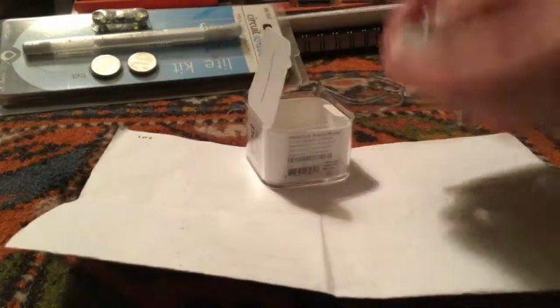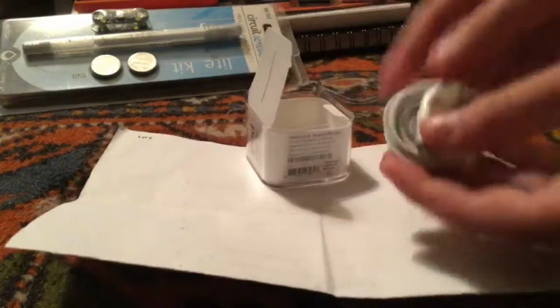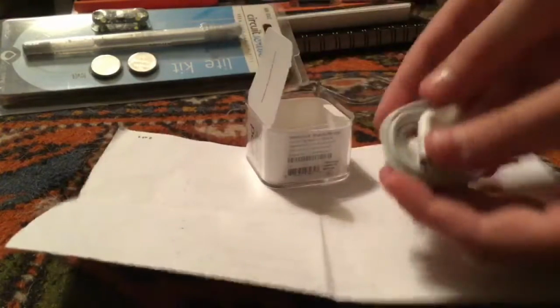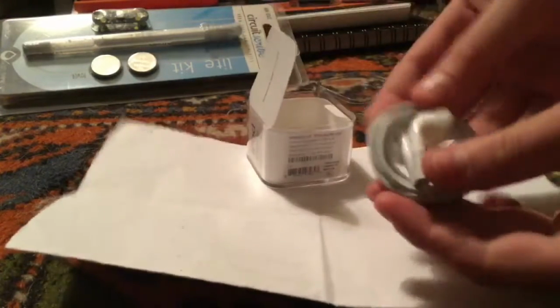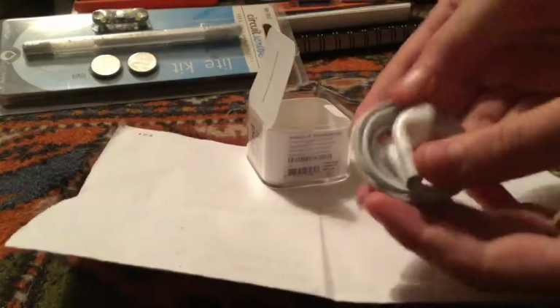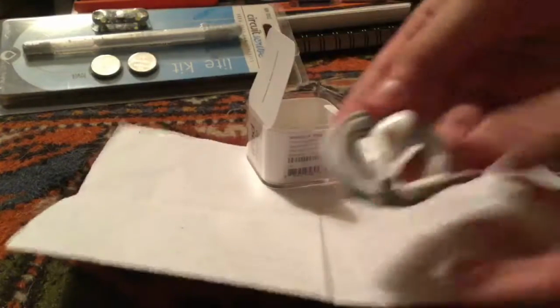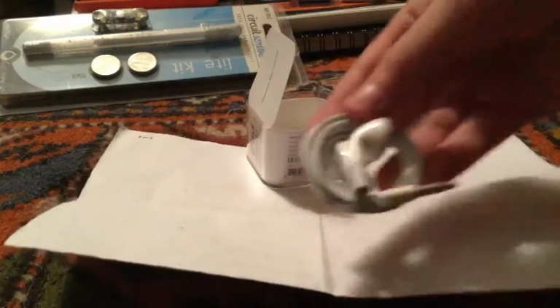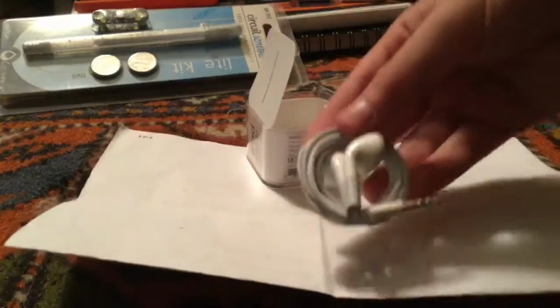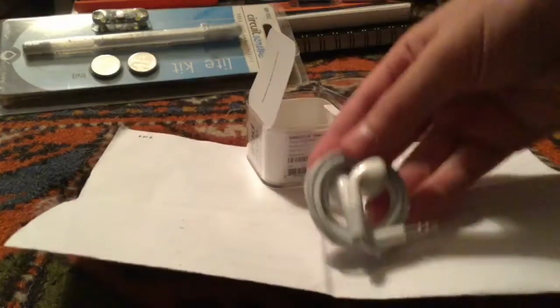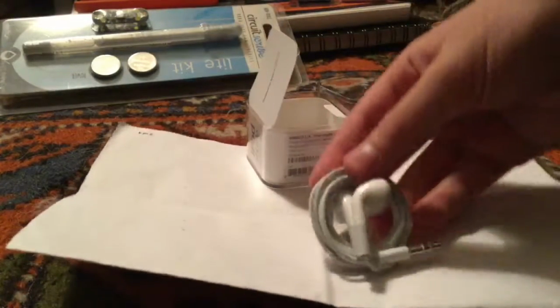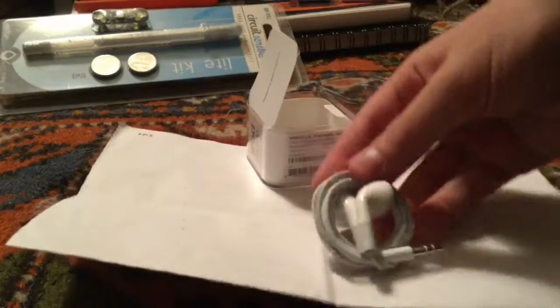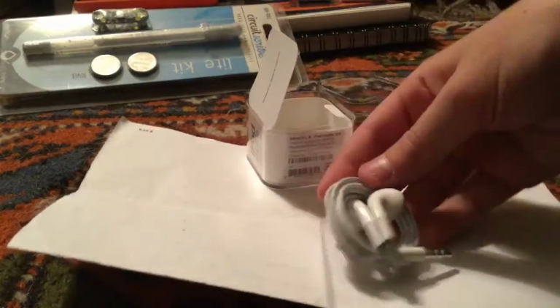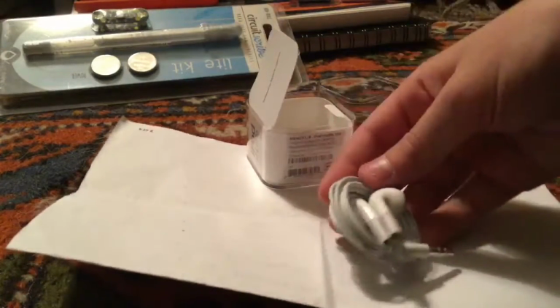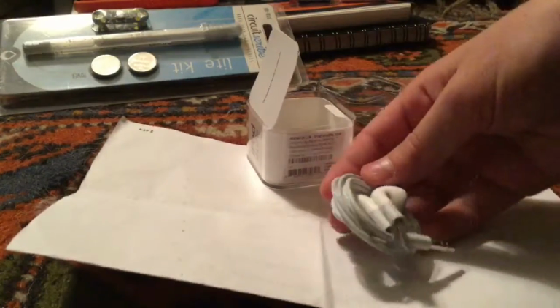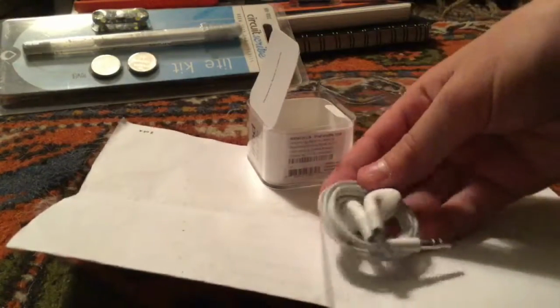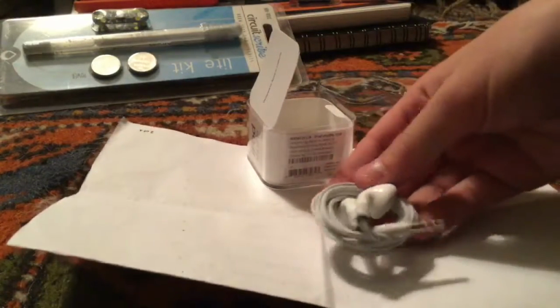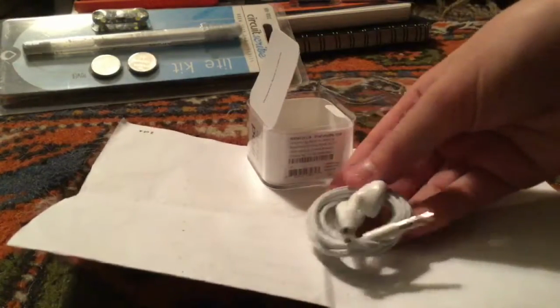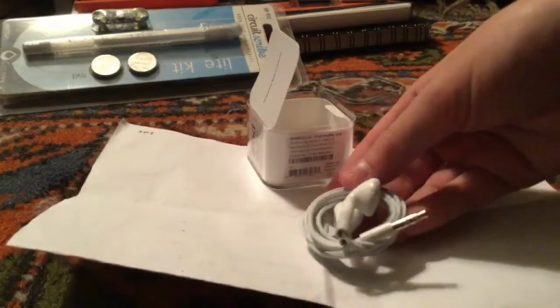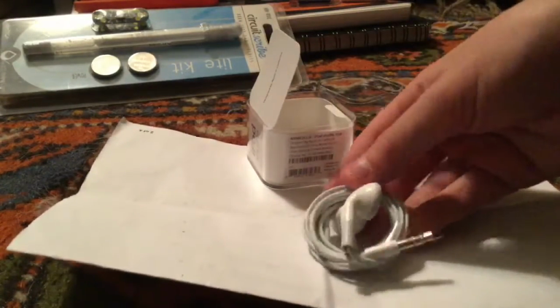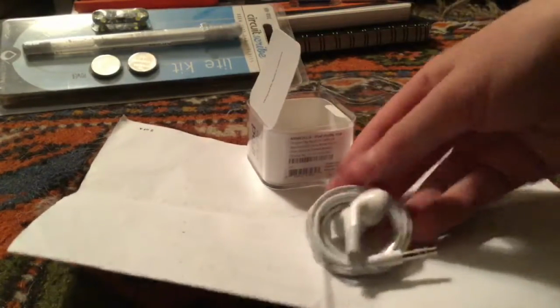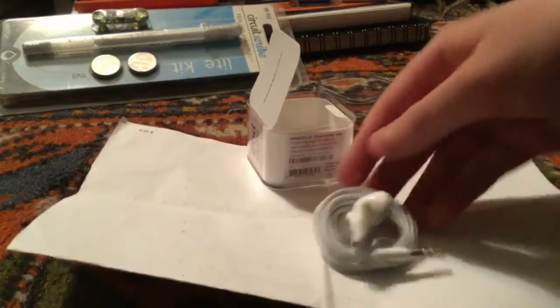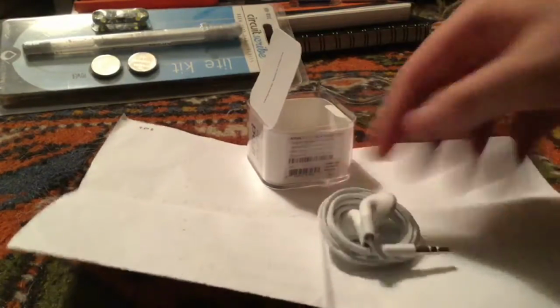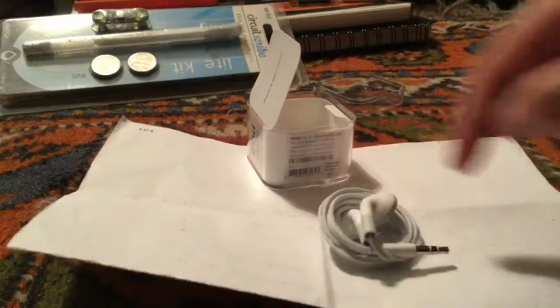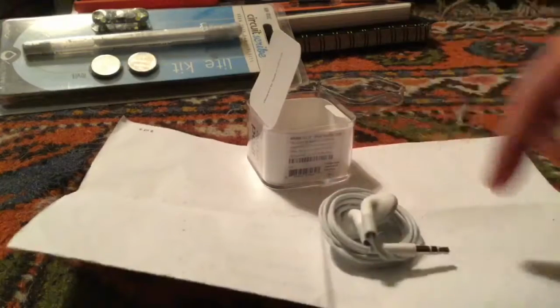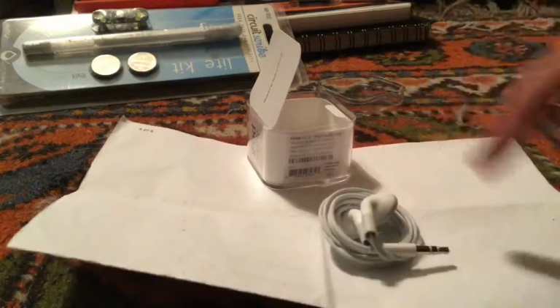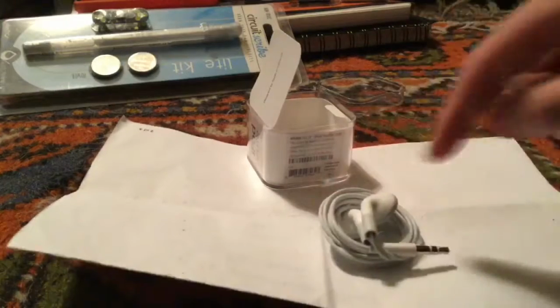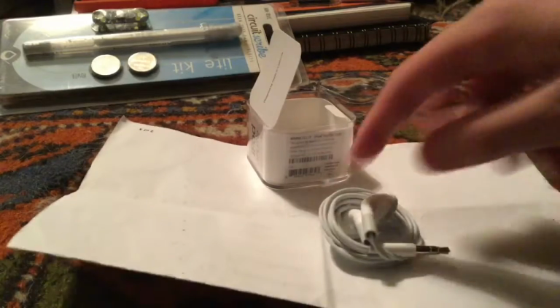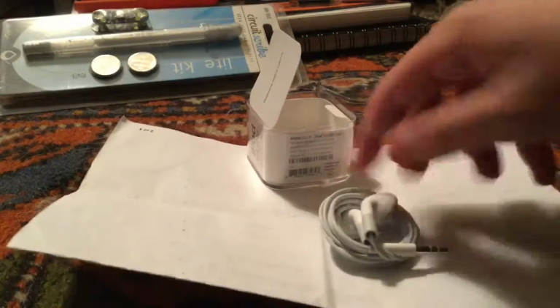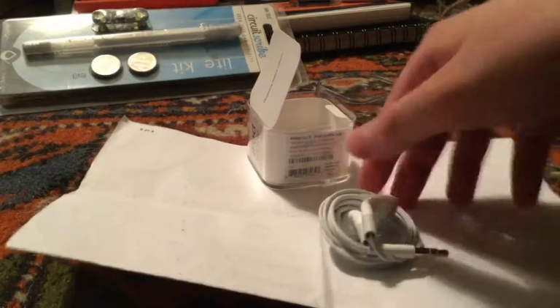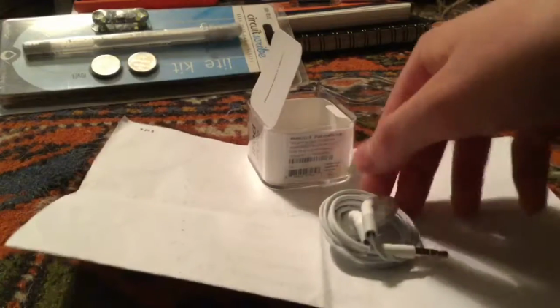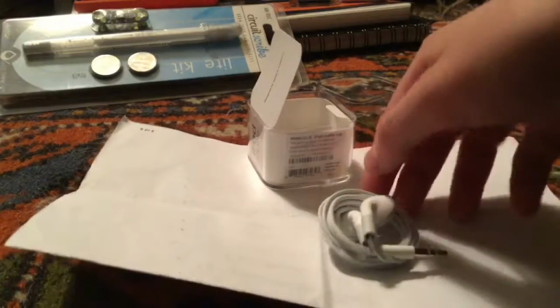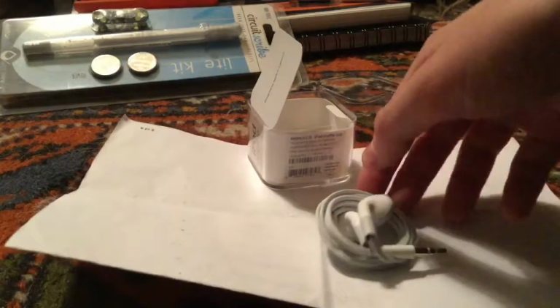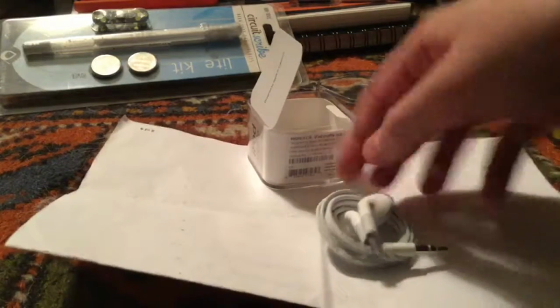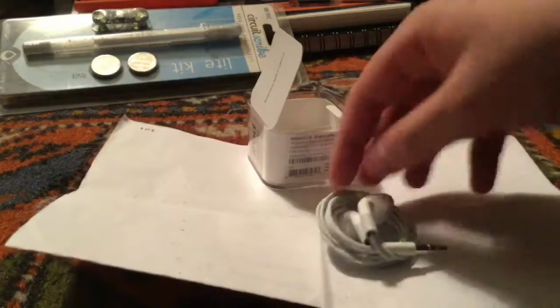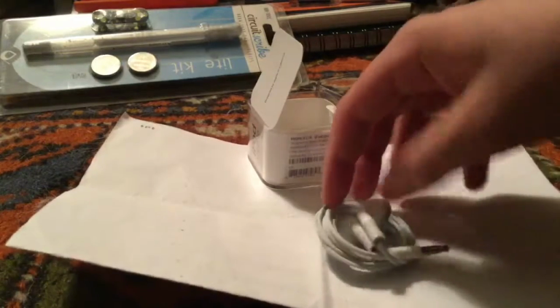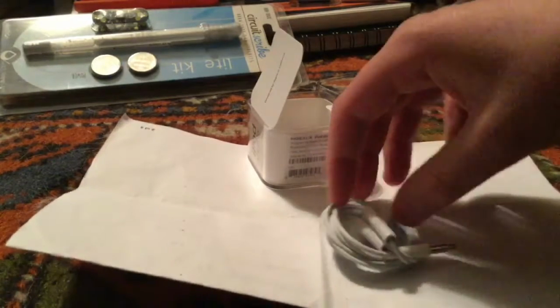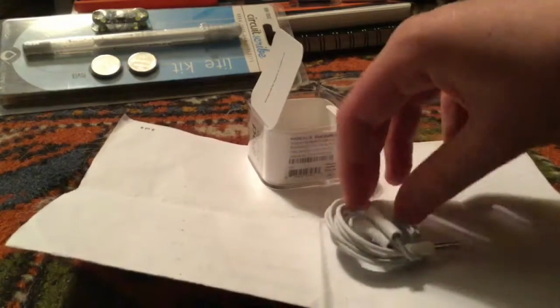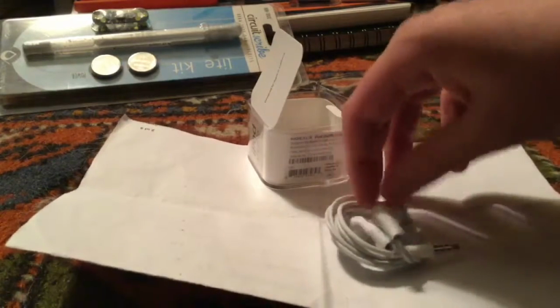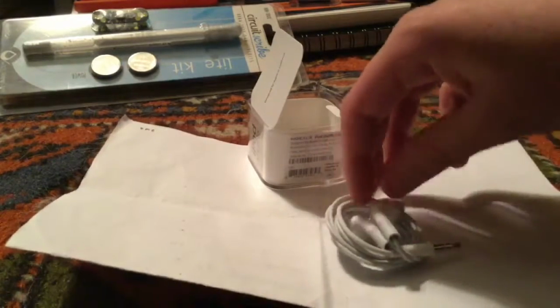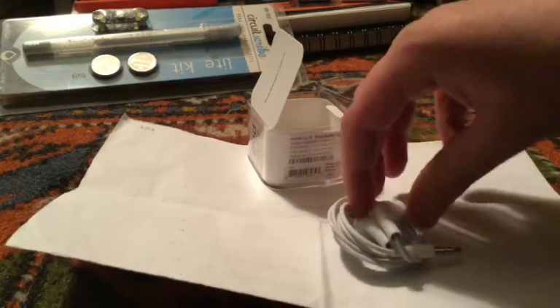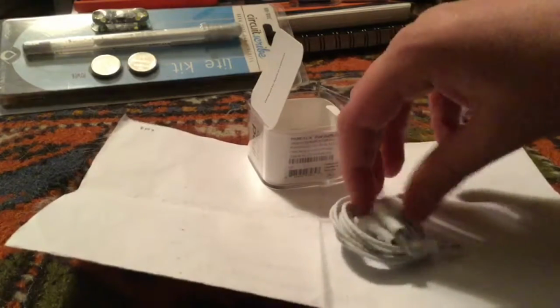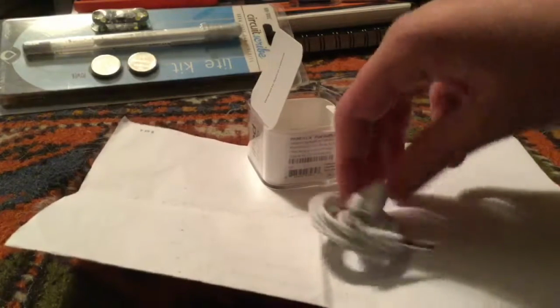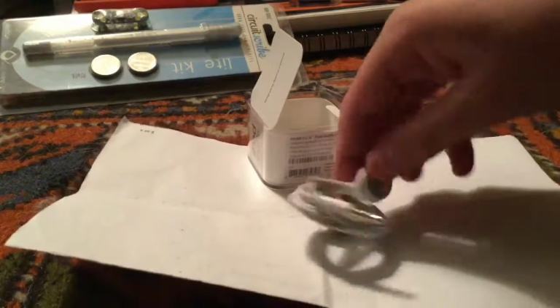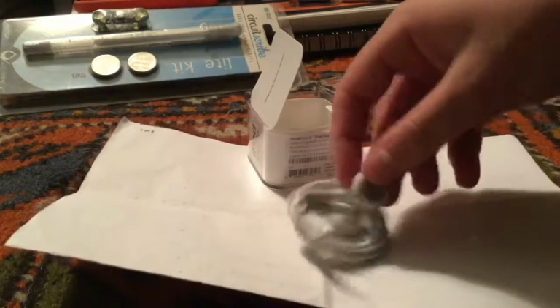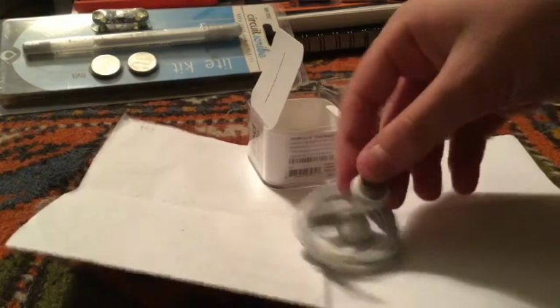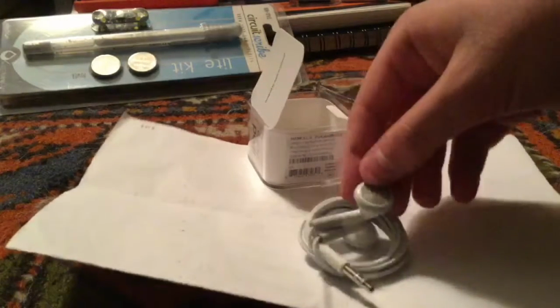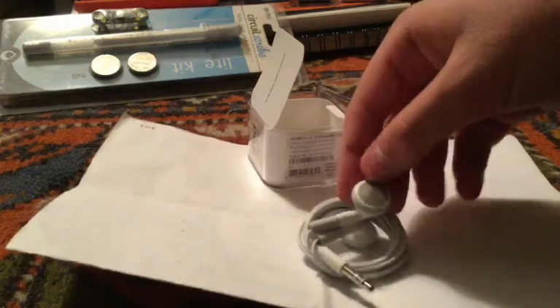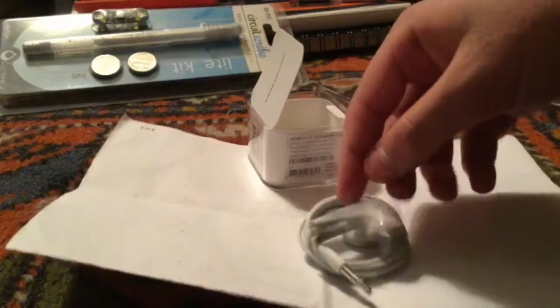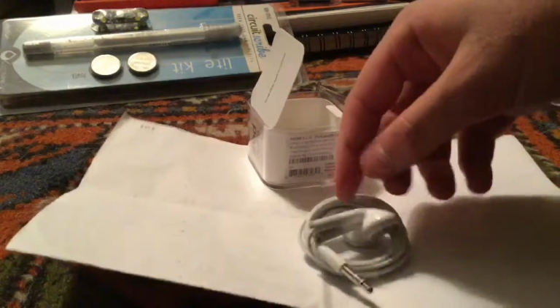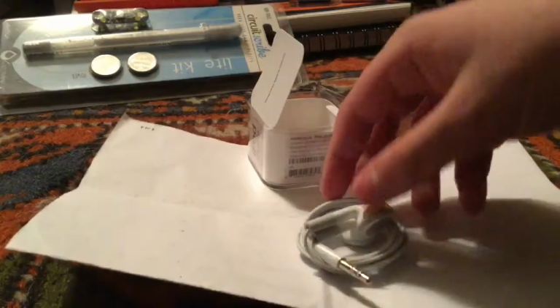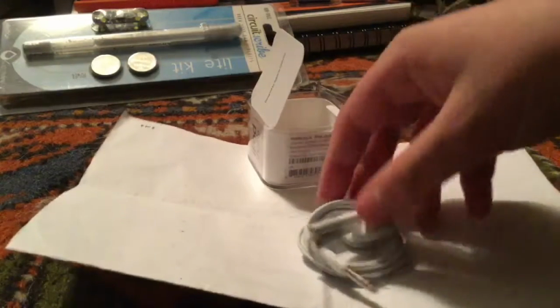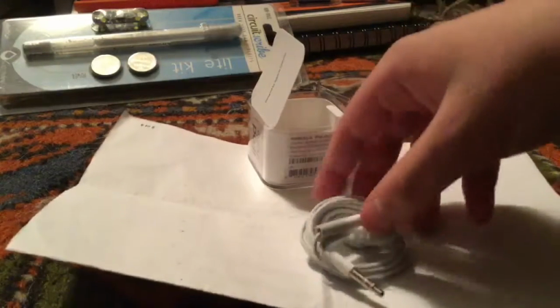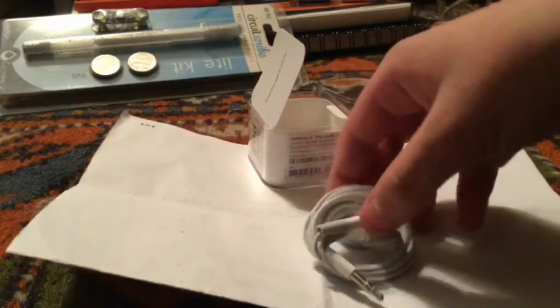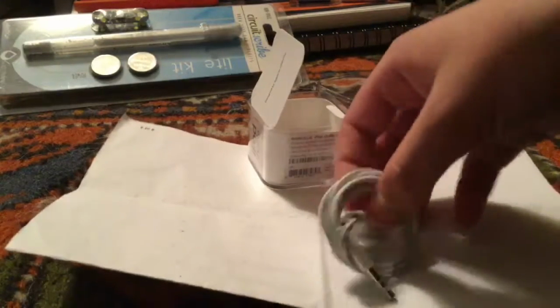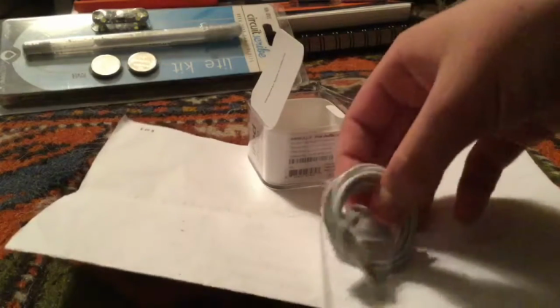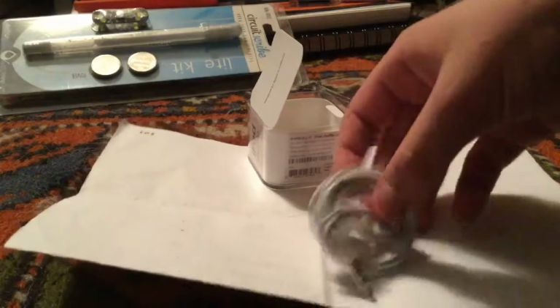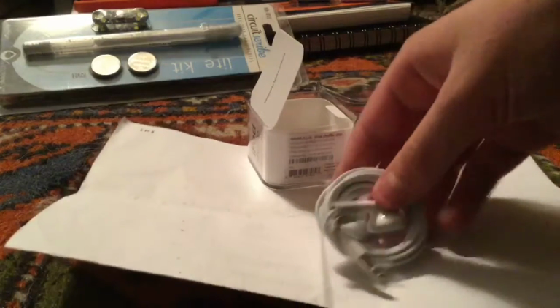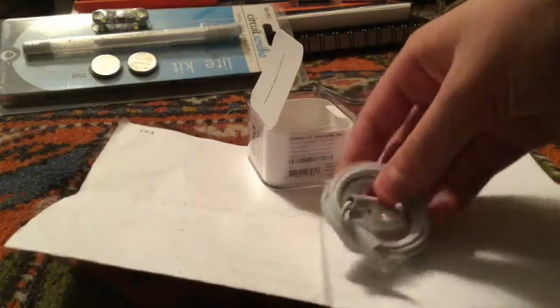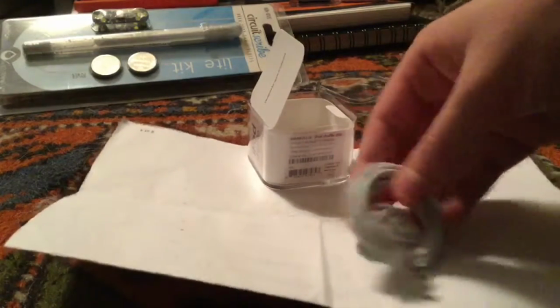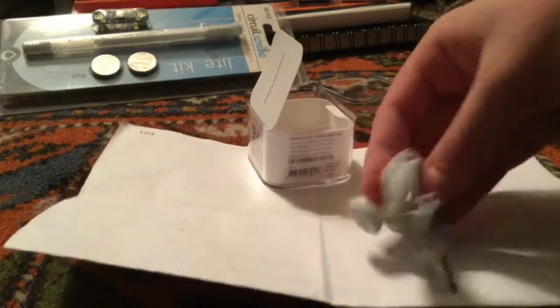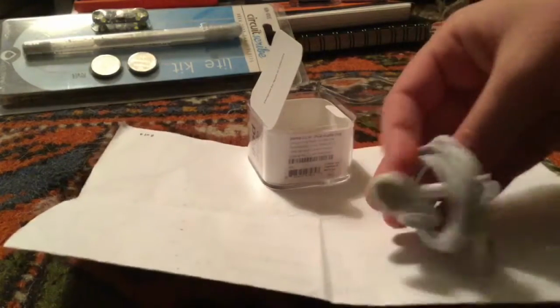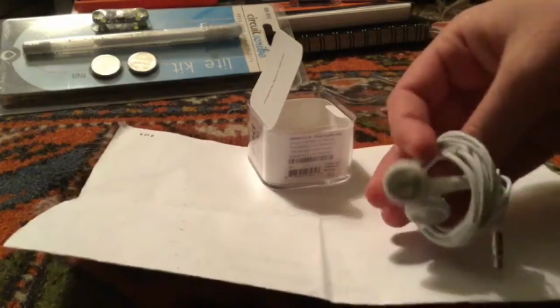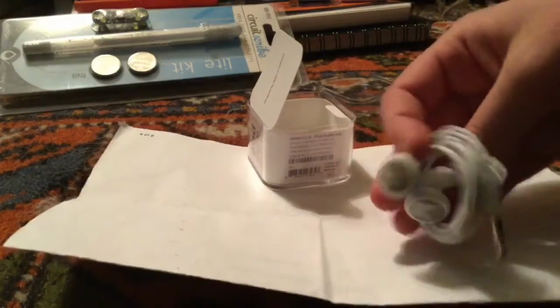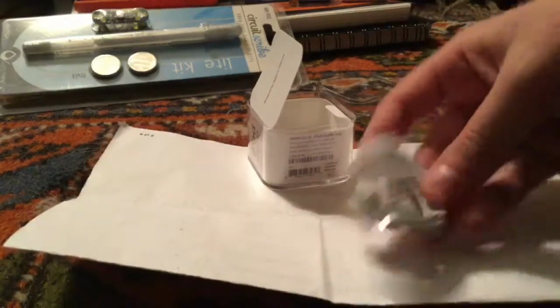Here's the headphones. We can see these are the older generation of Apple earbuds with no microphone.